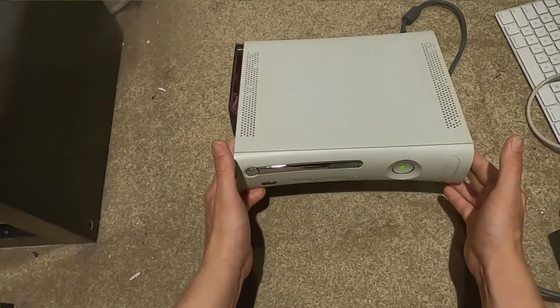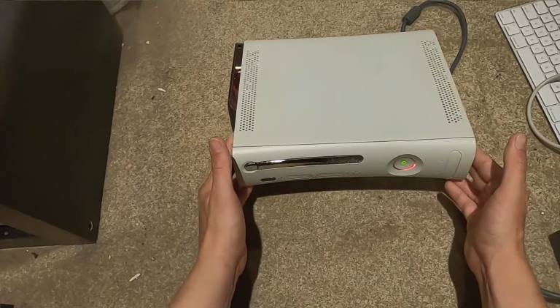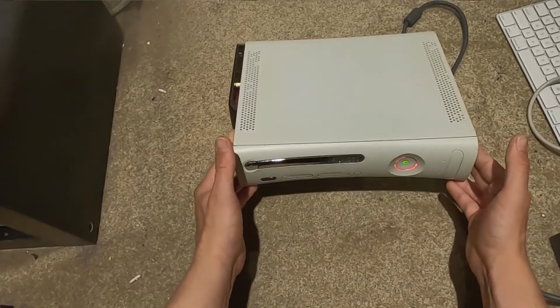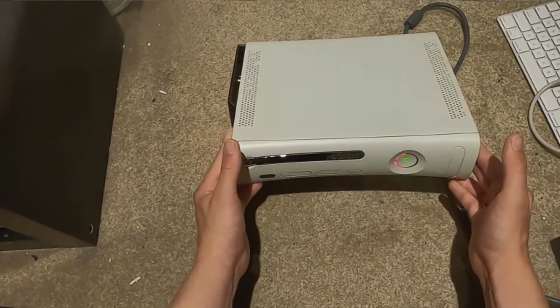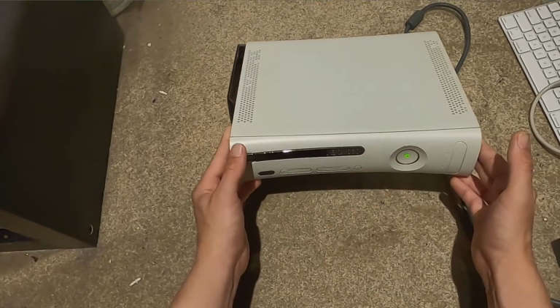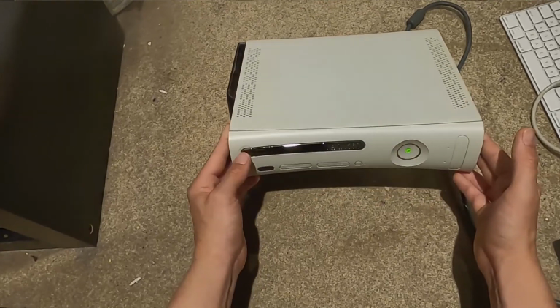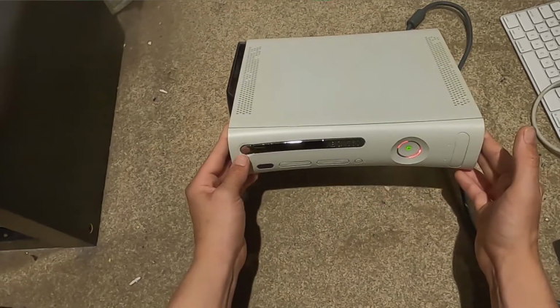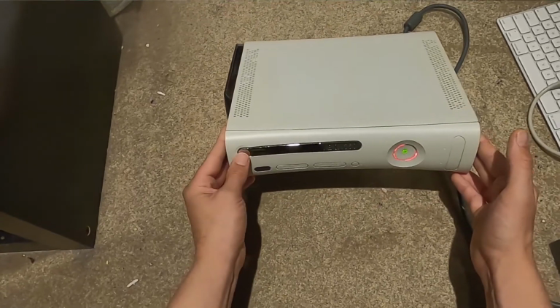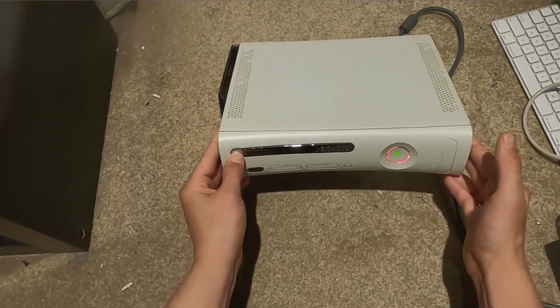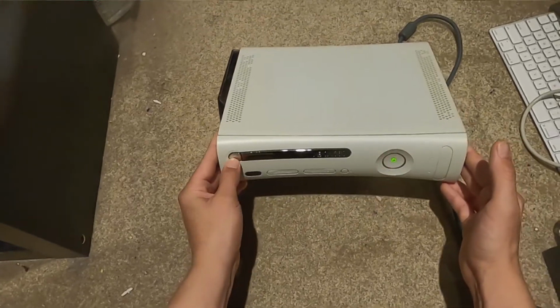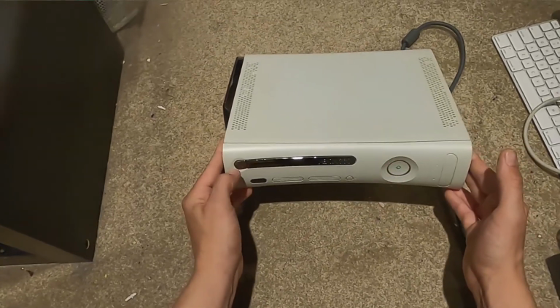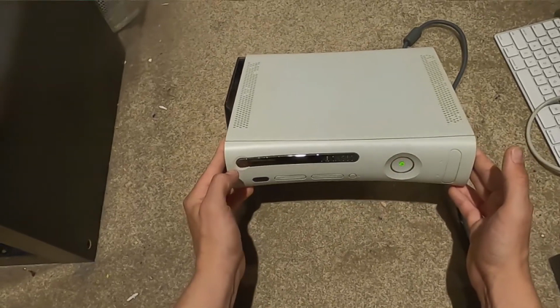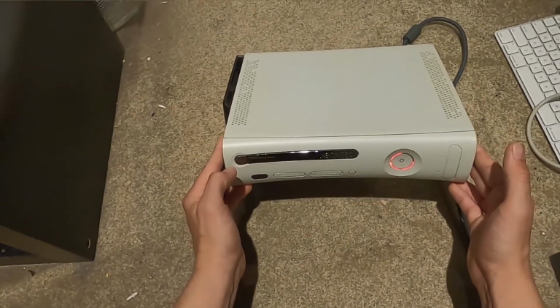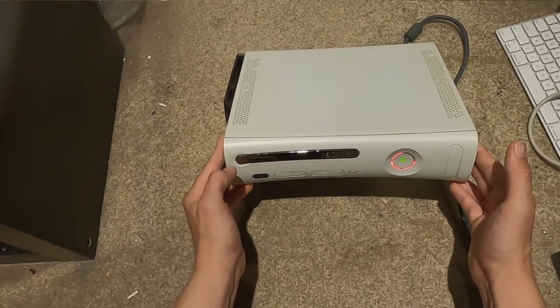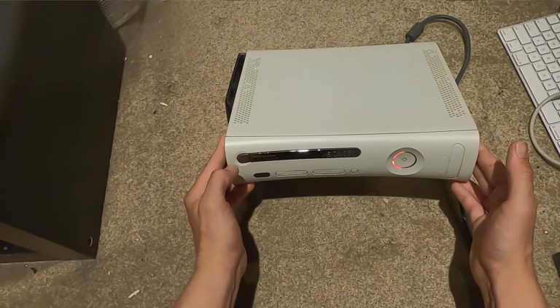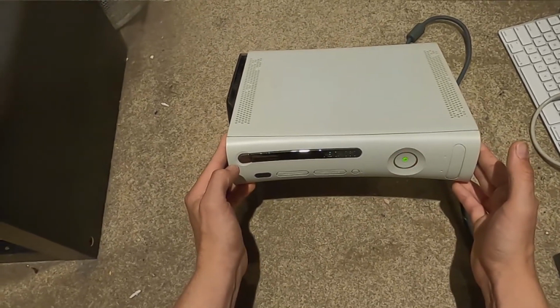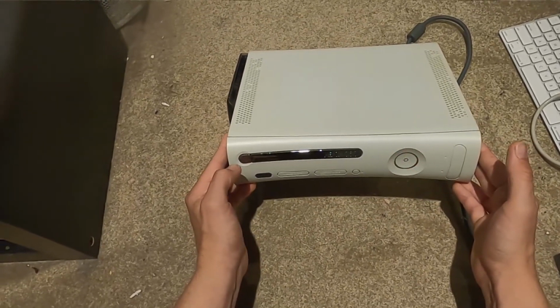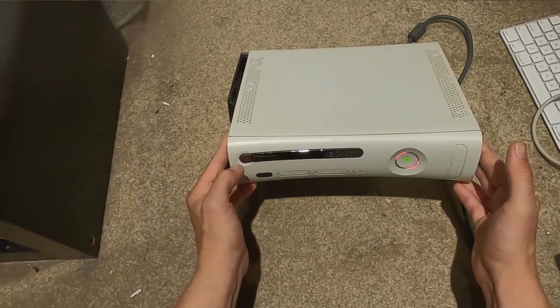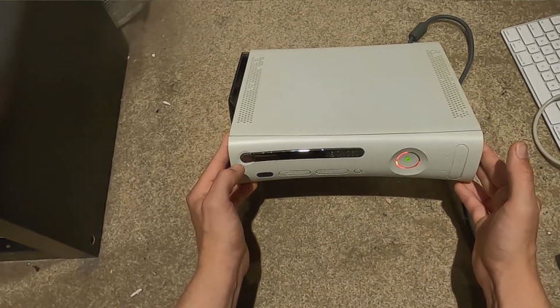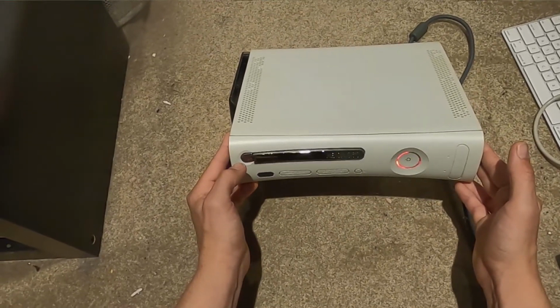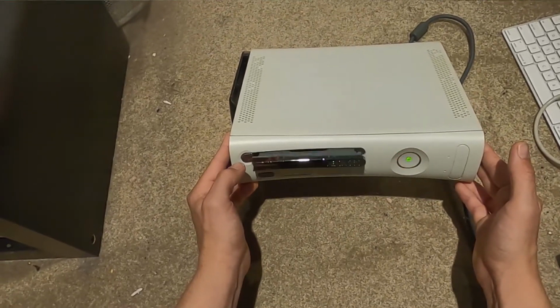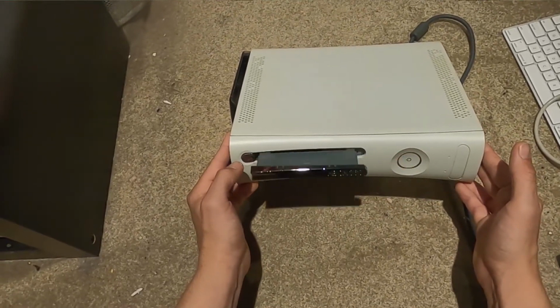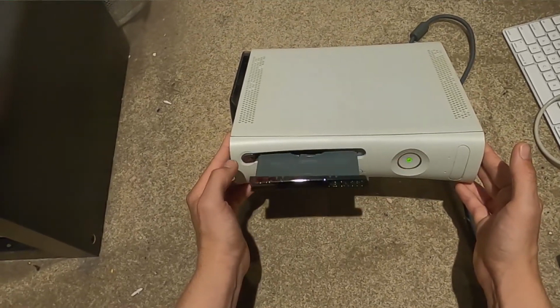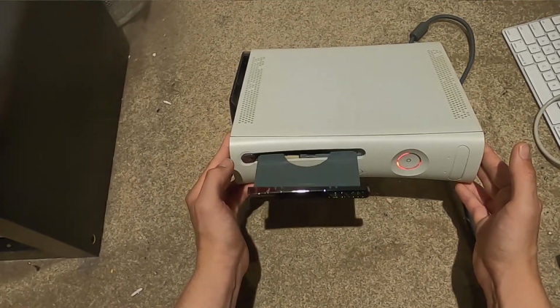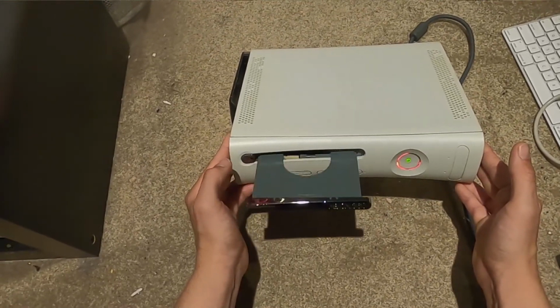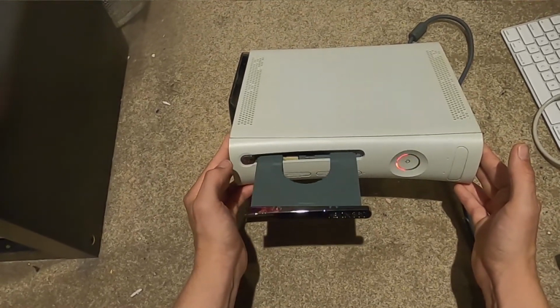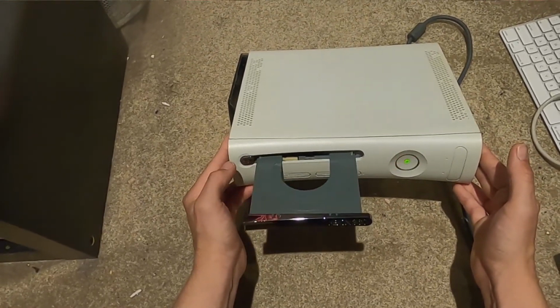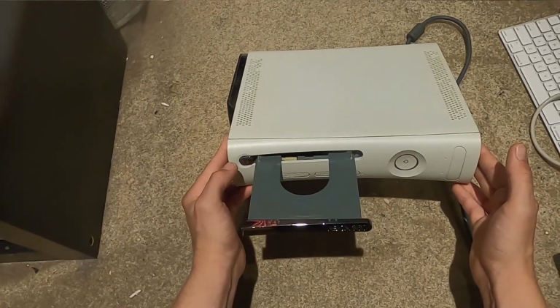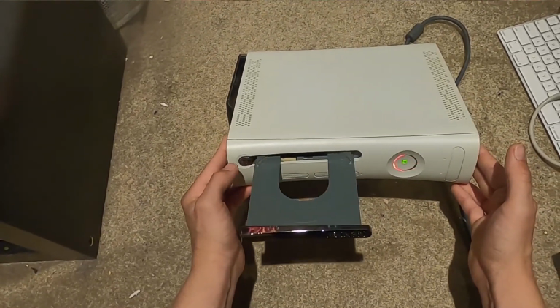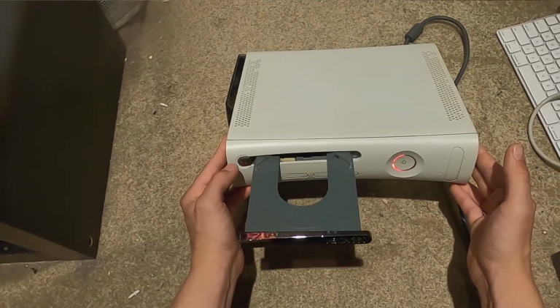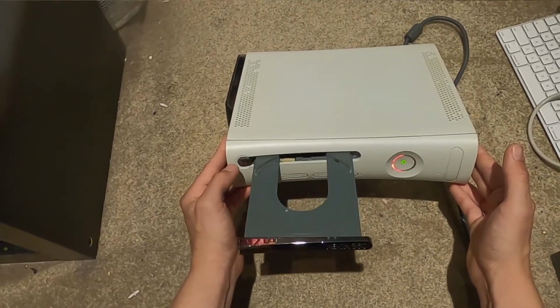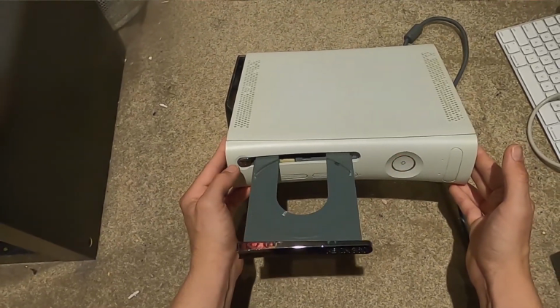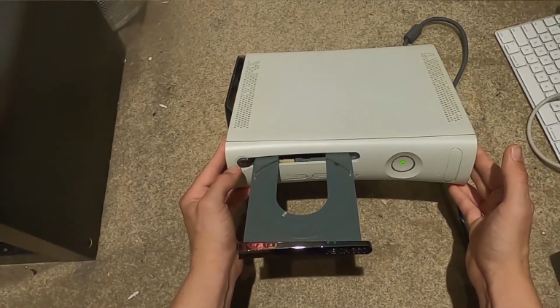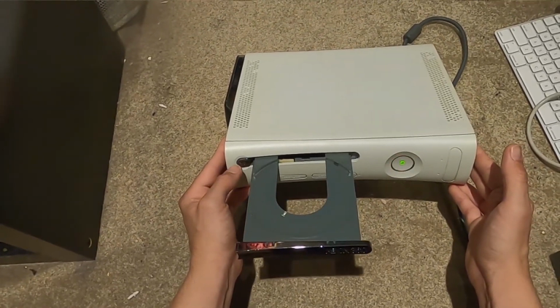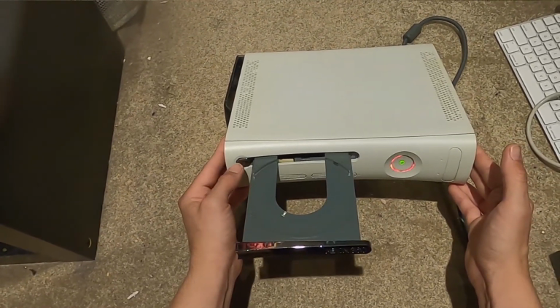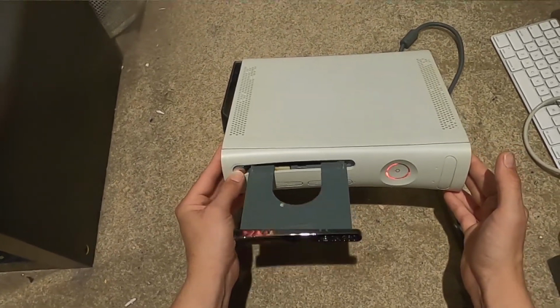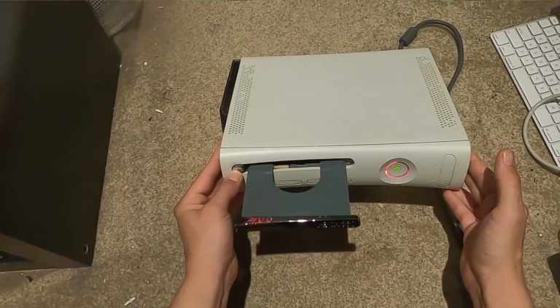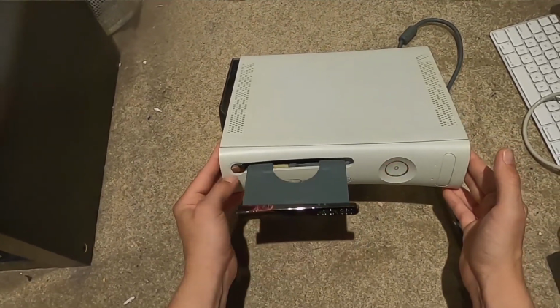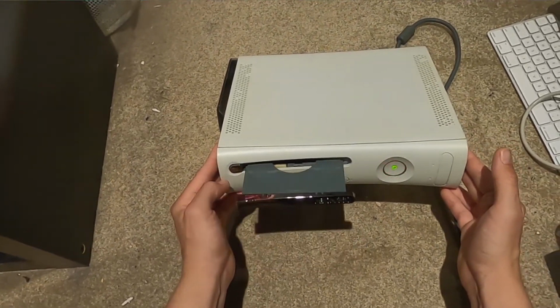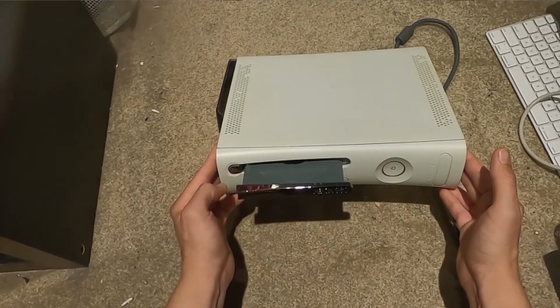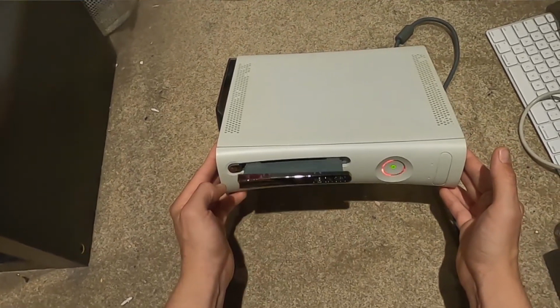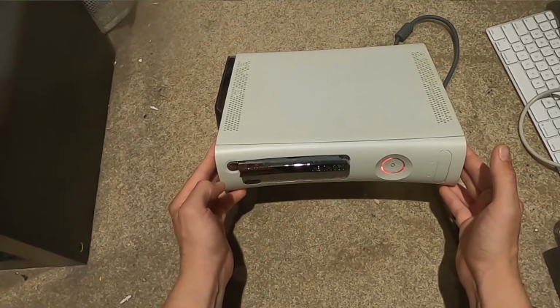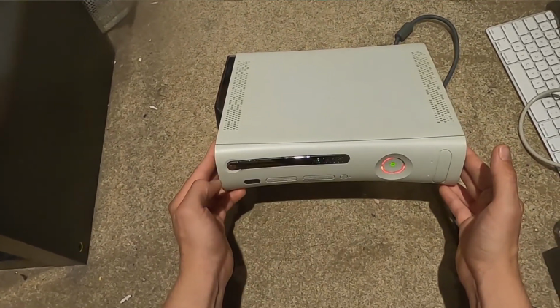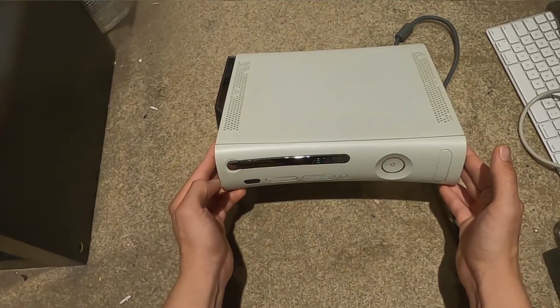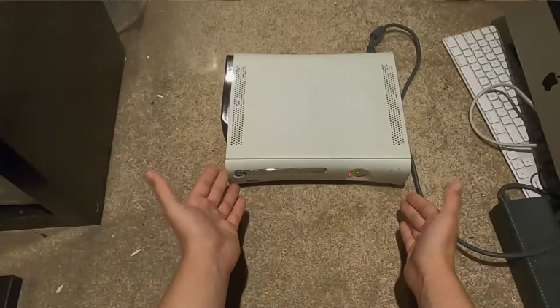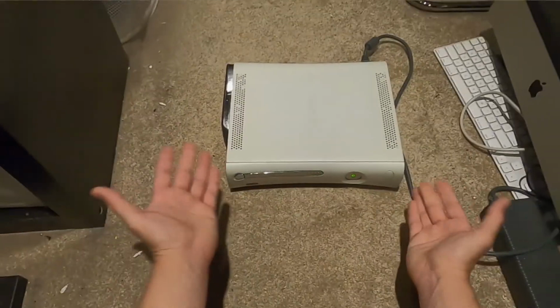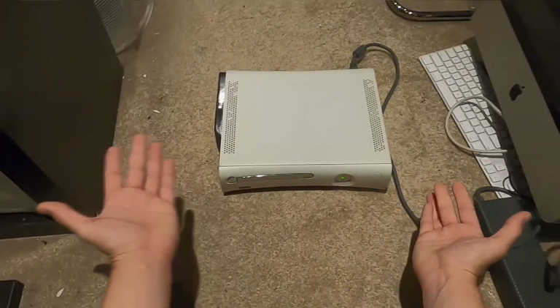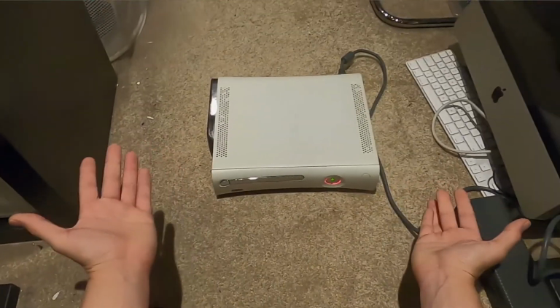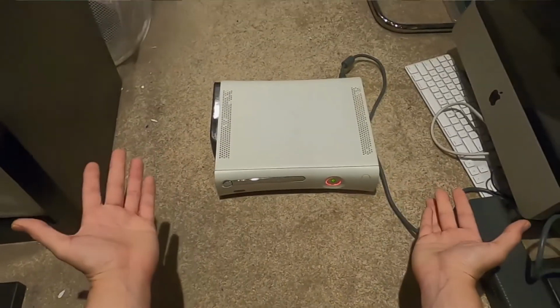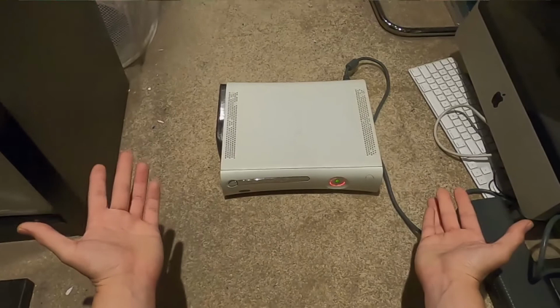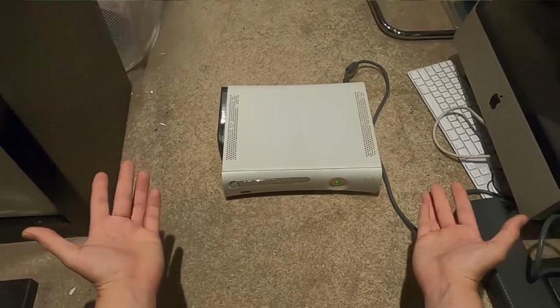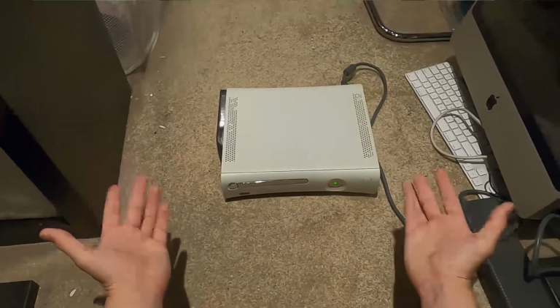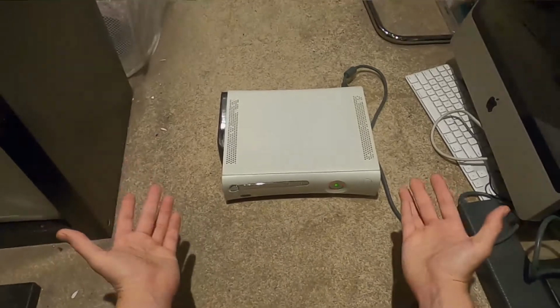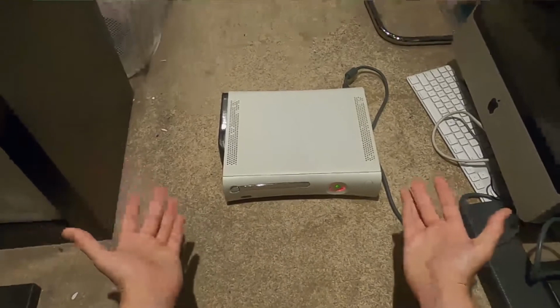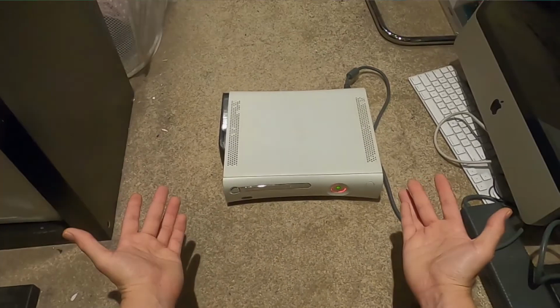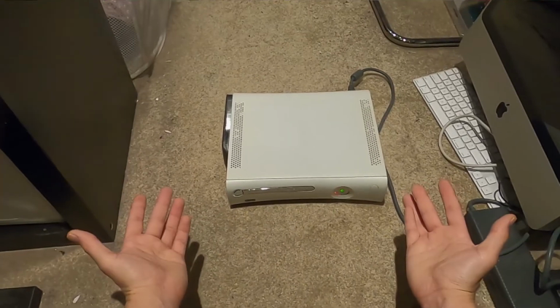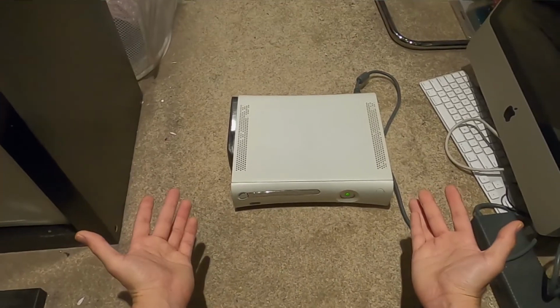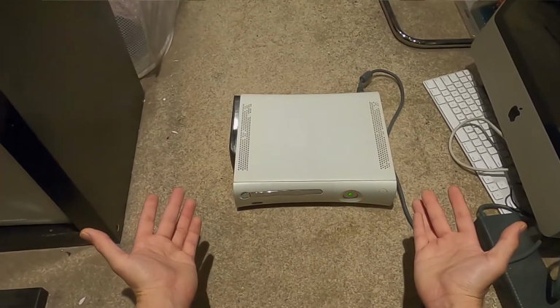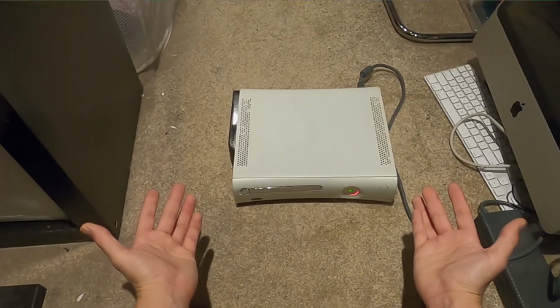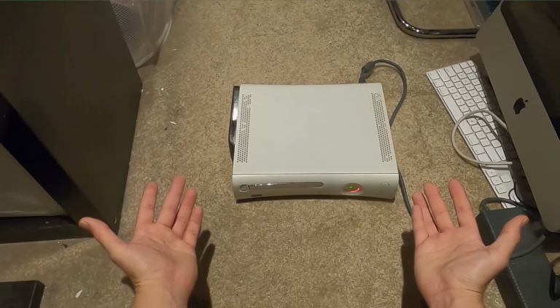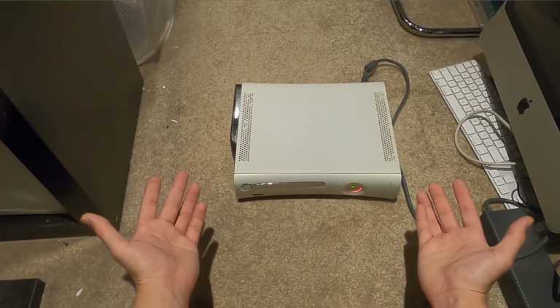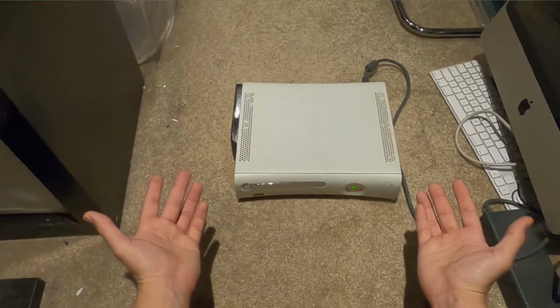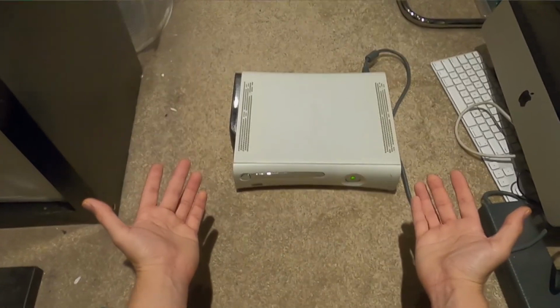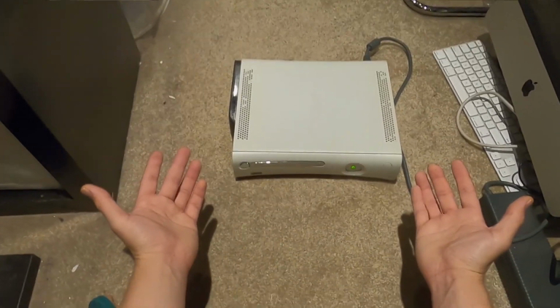Dirty red ring. That's it - basically useless.